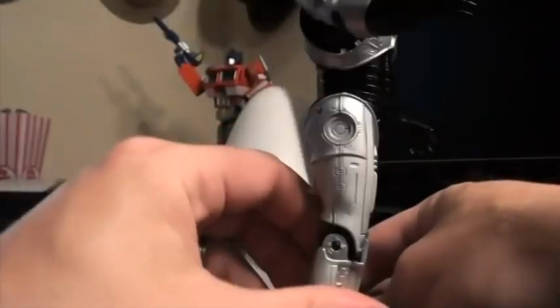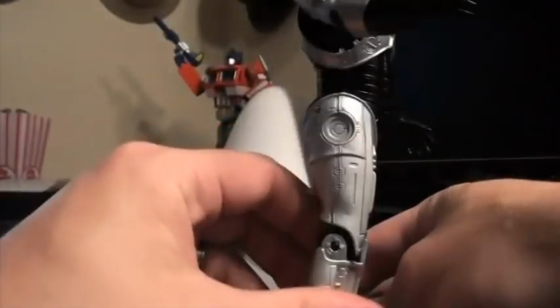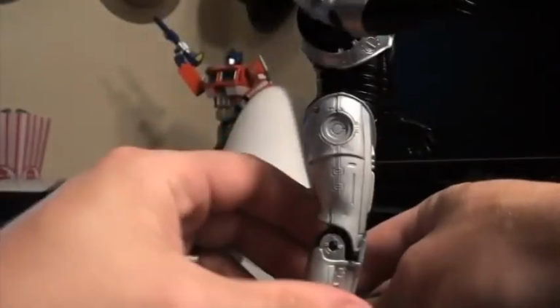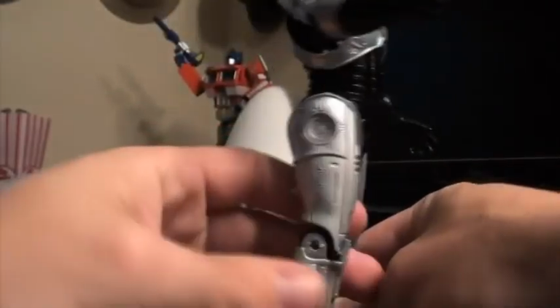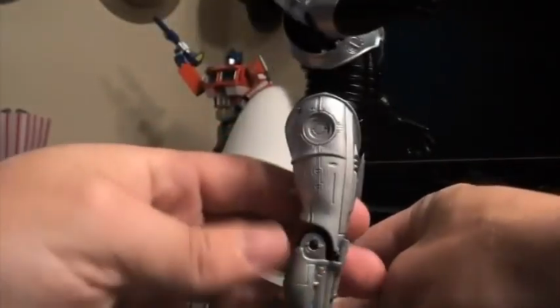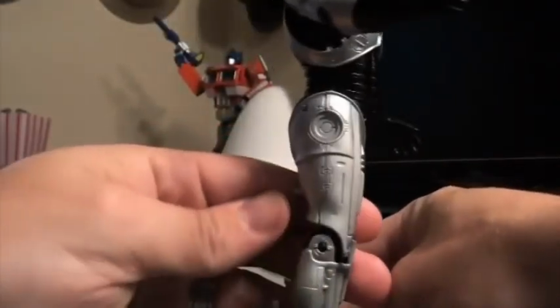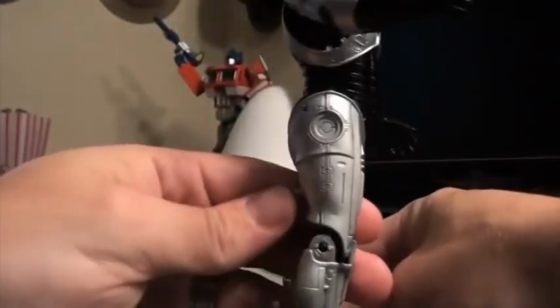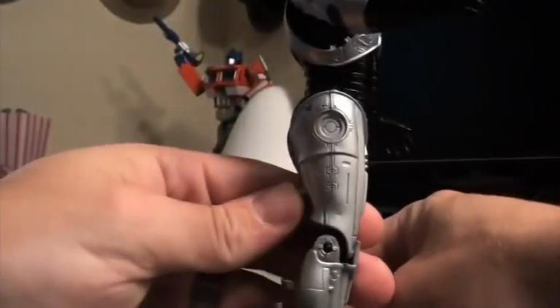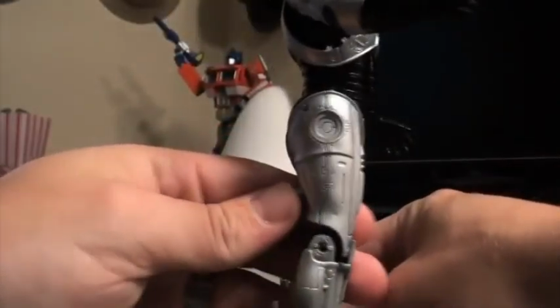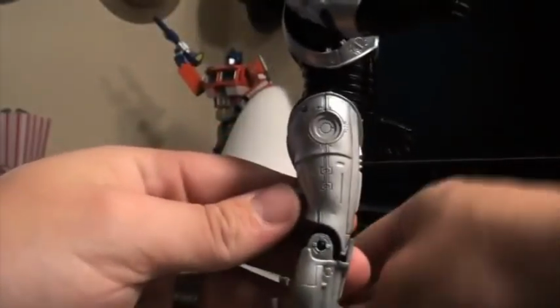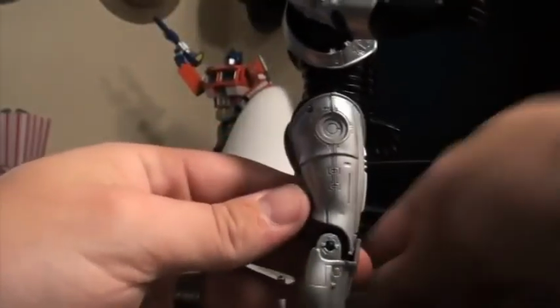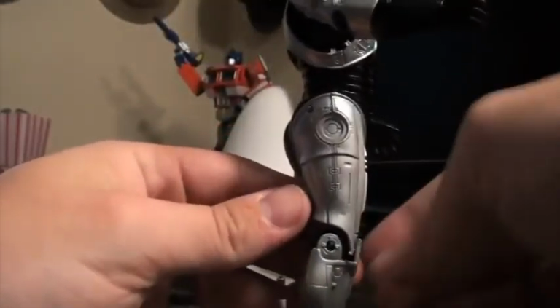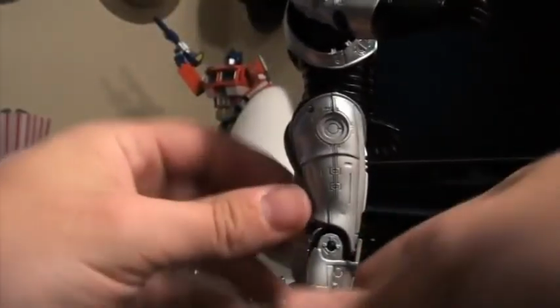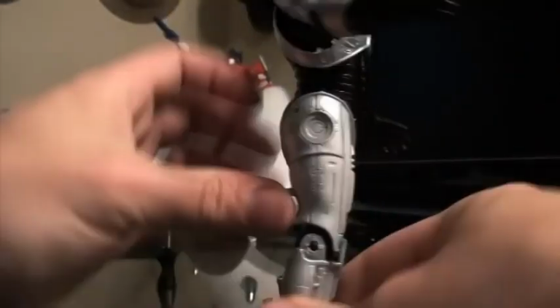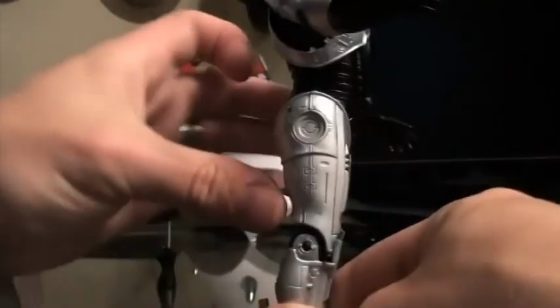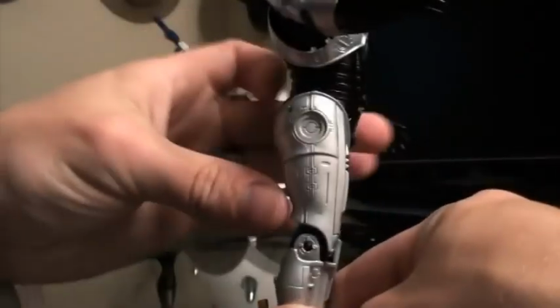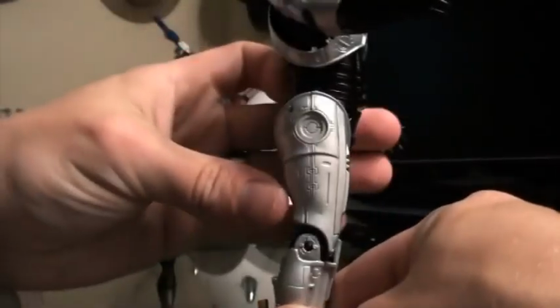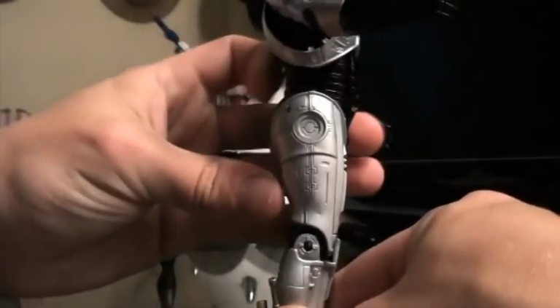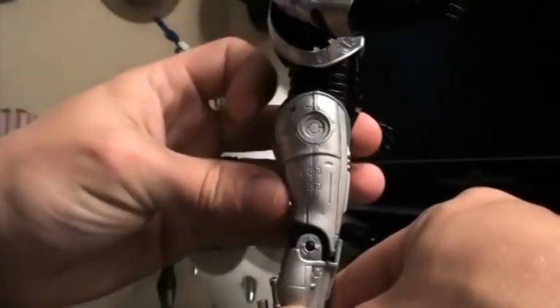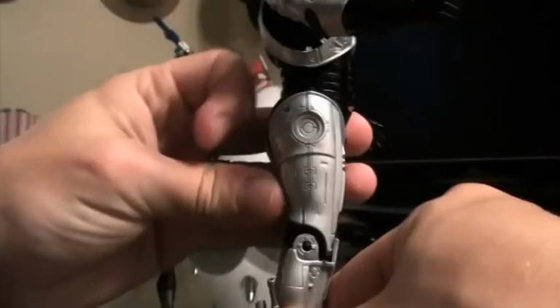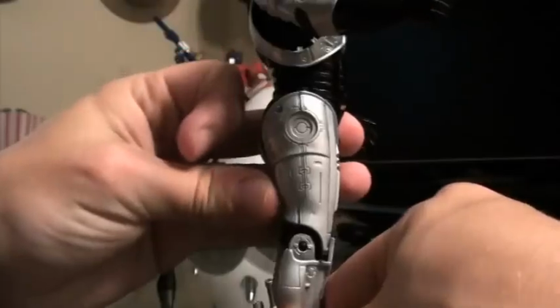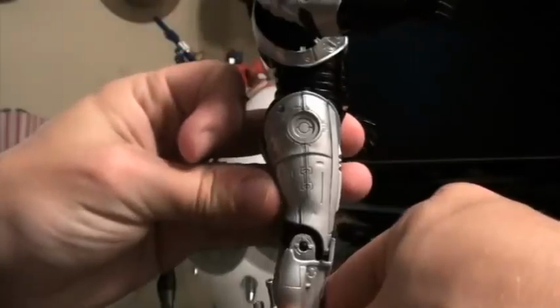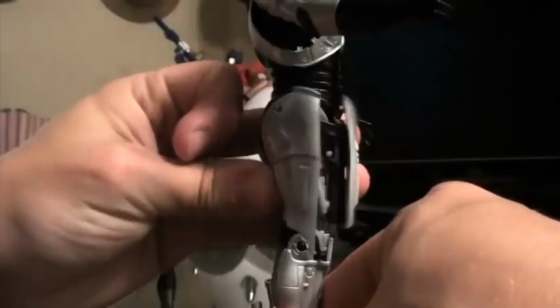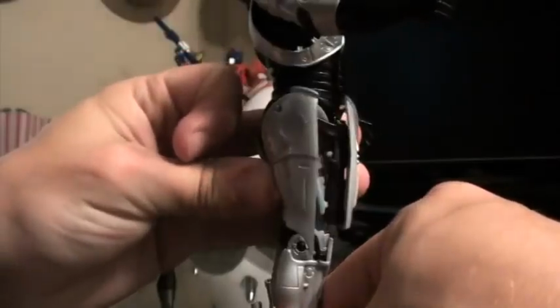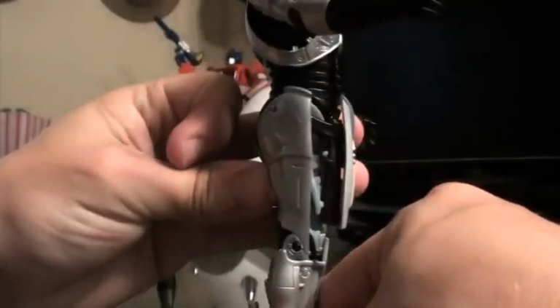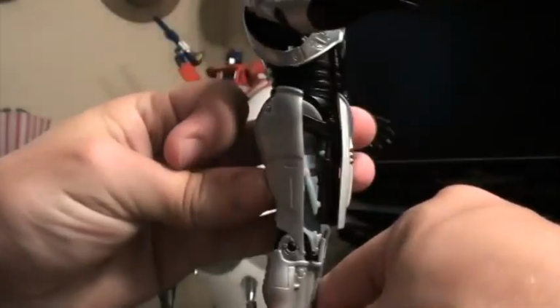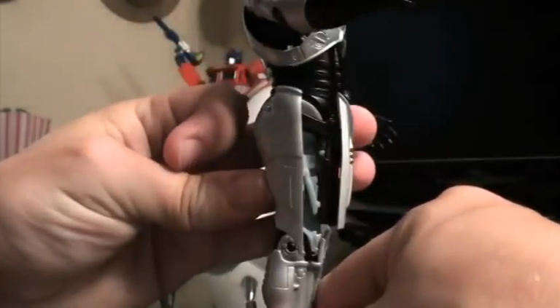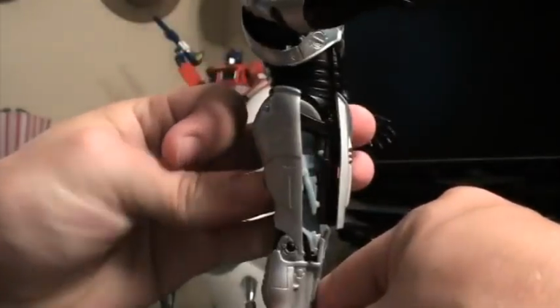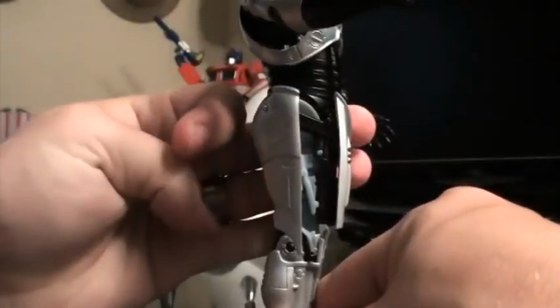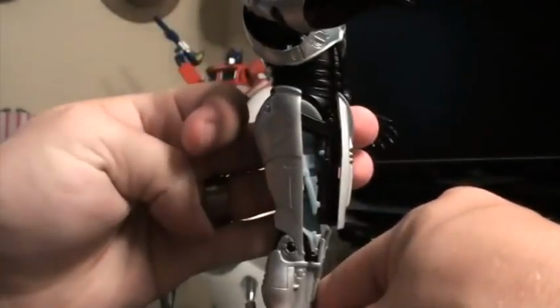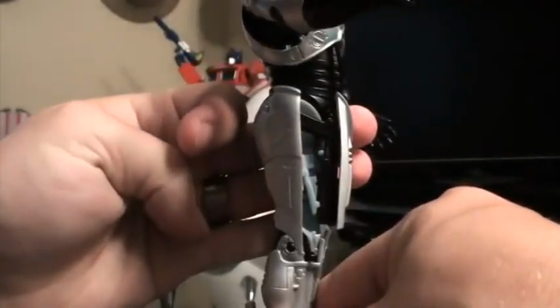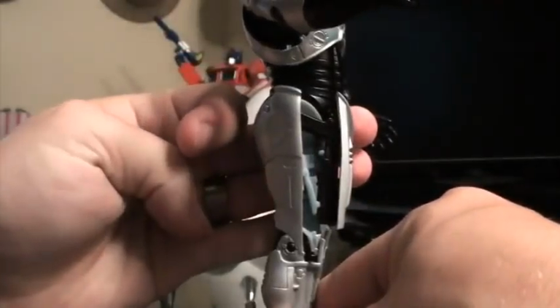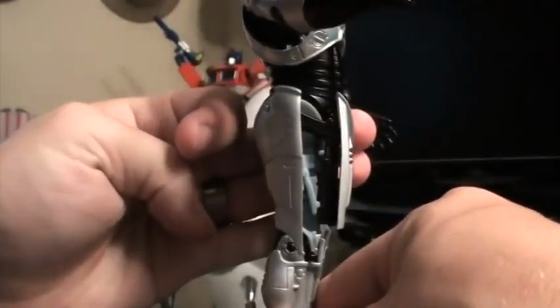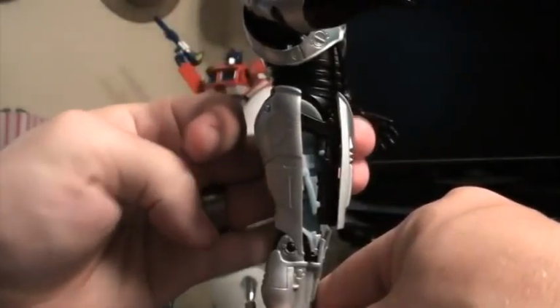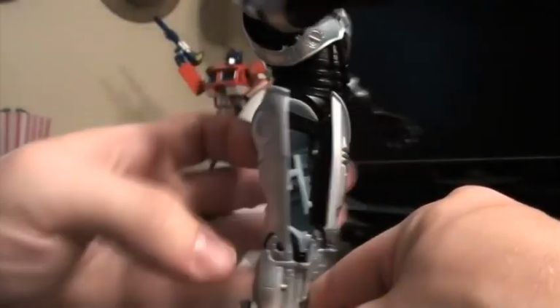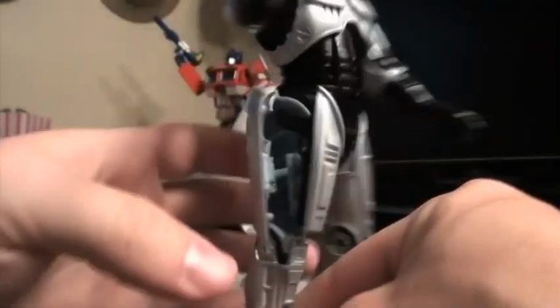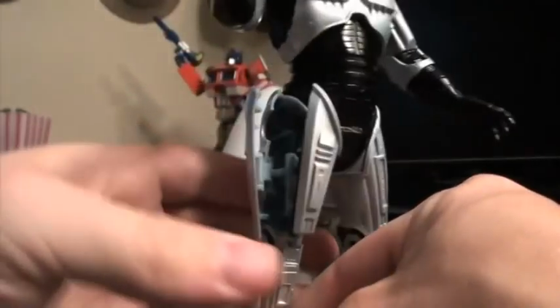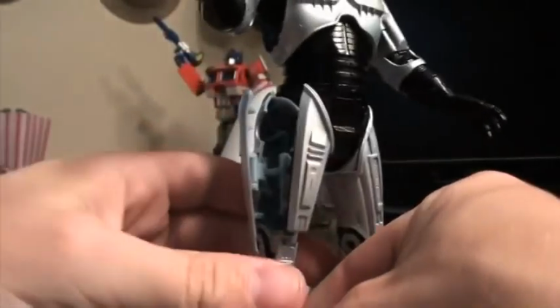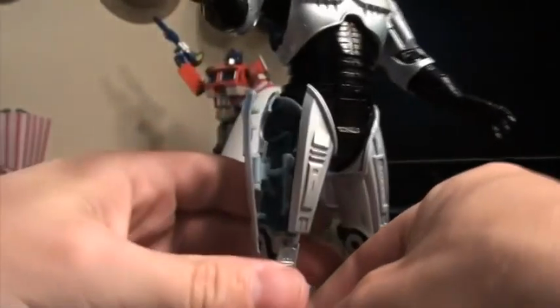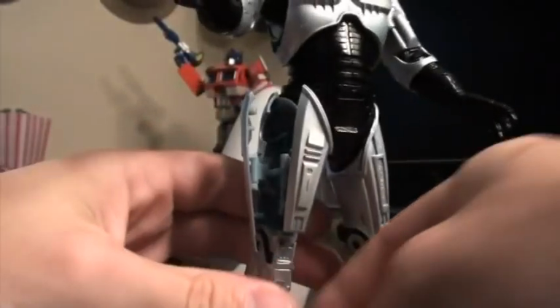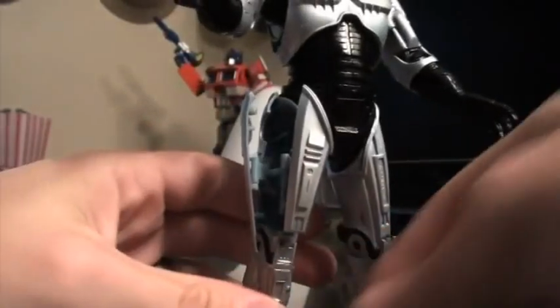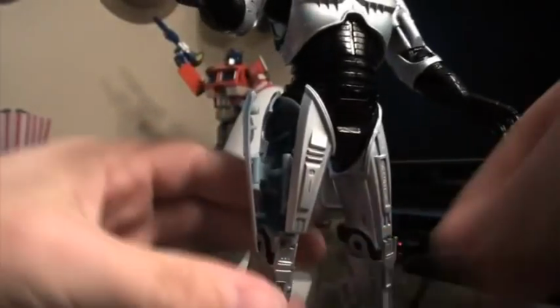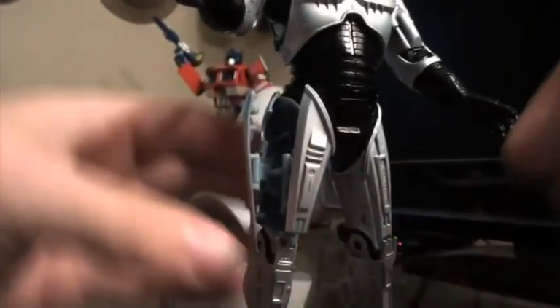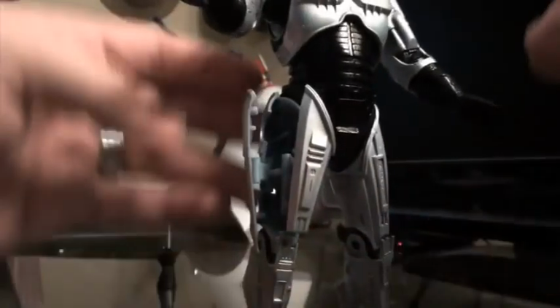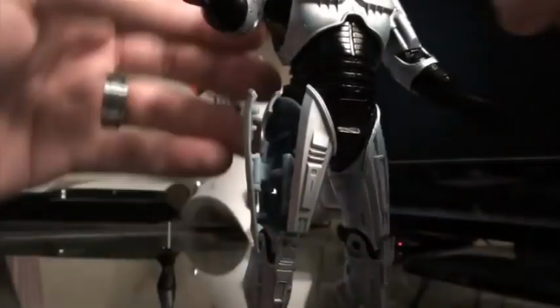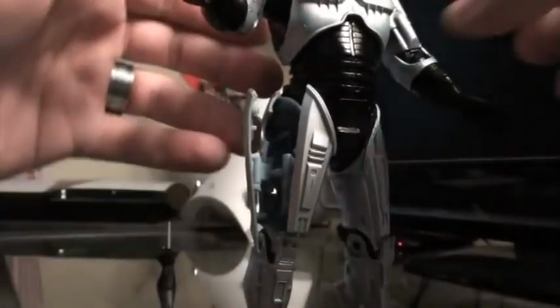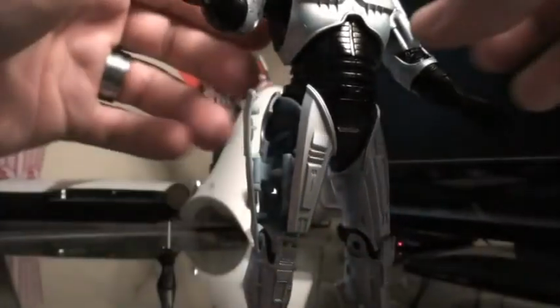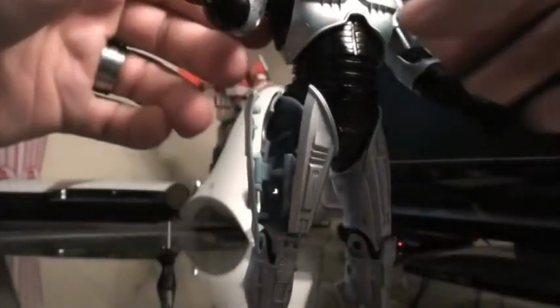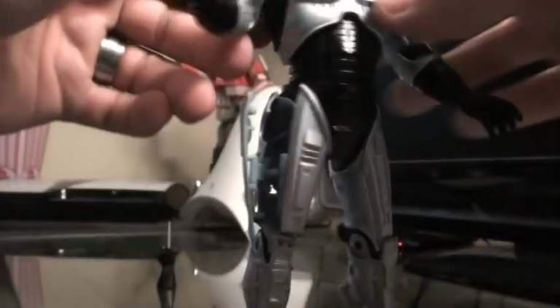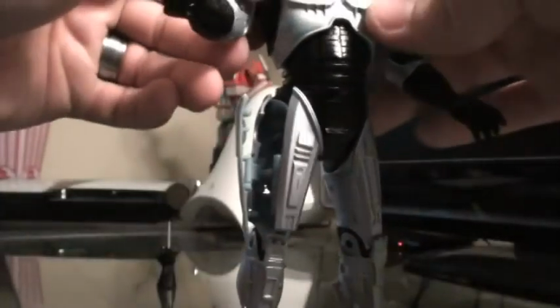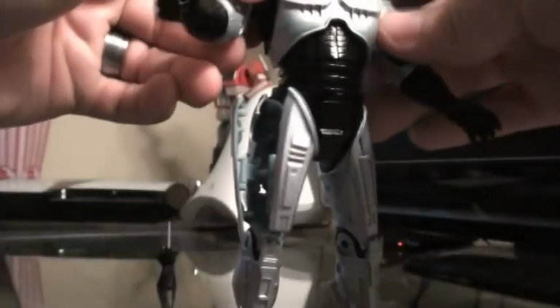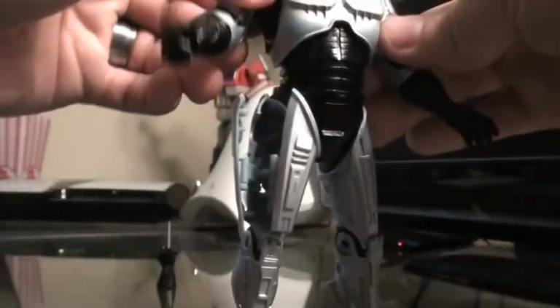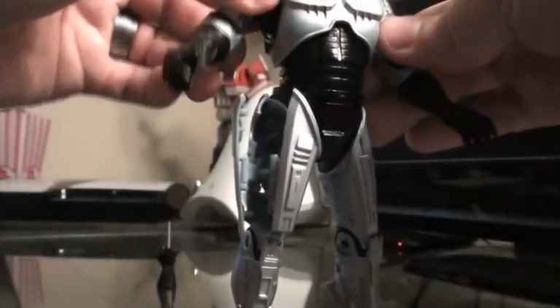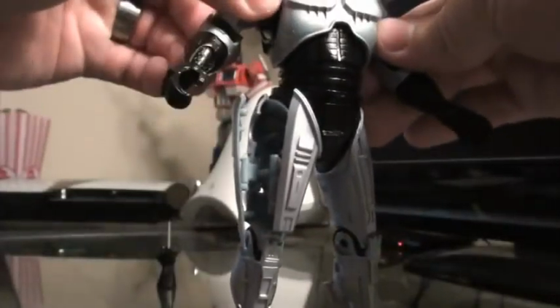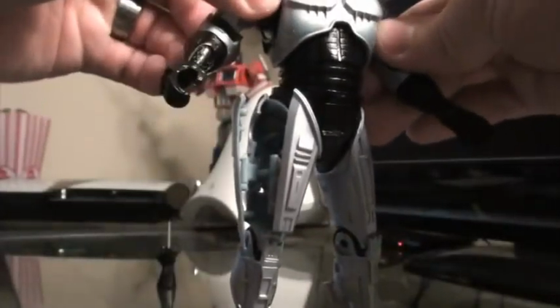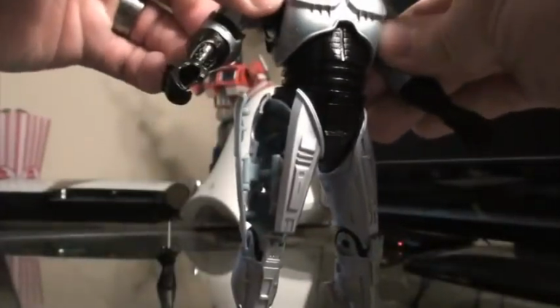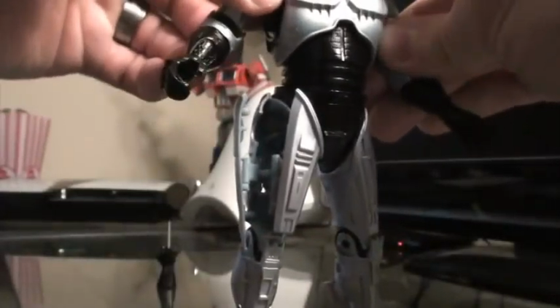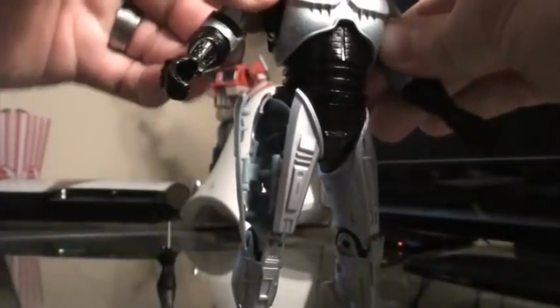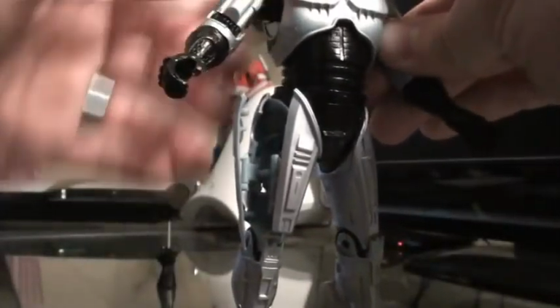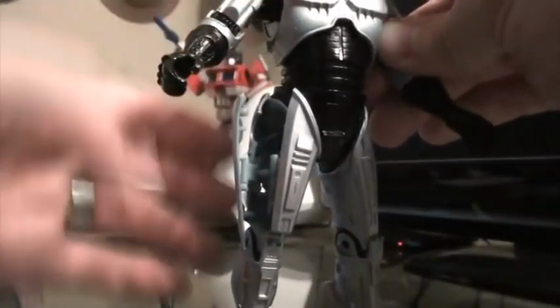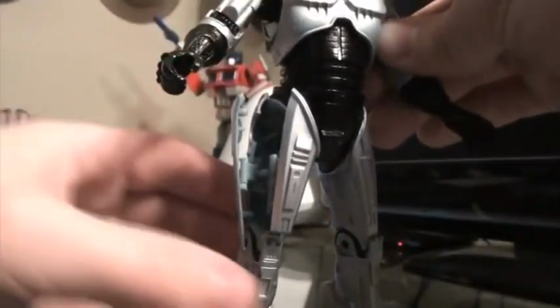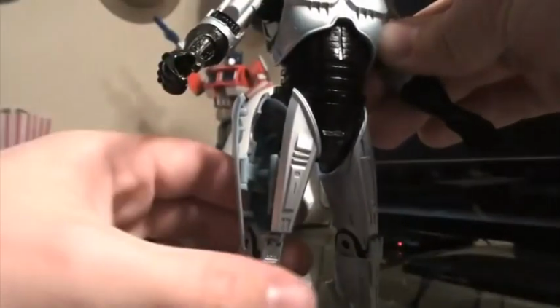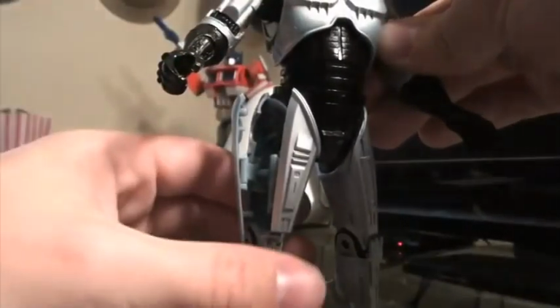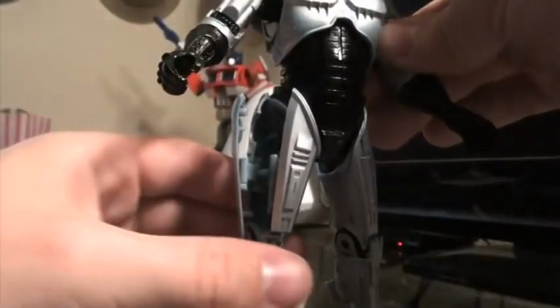And then to open it up, like I said, just pop that — pops right open. Beautifully done, very nicely engineered.